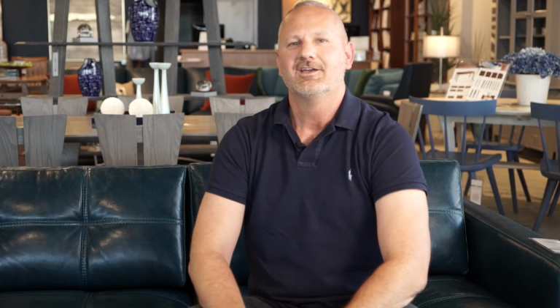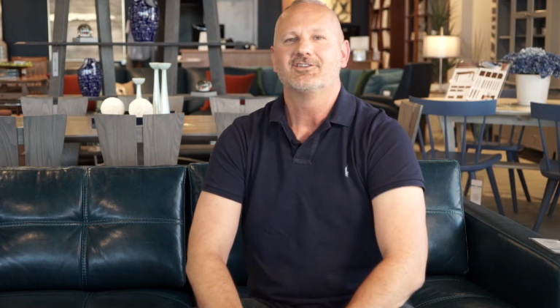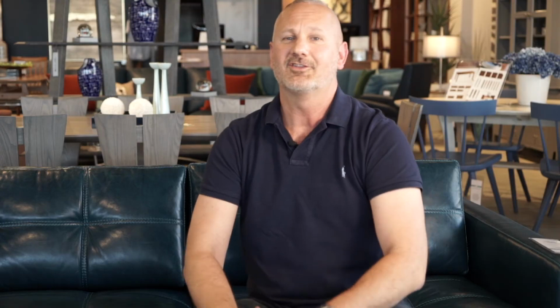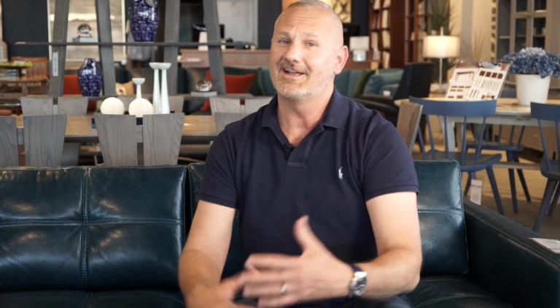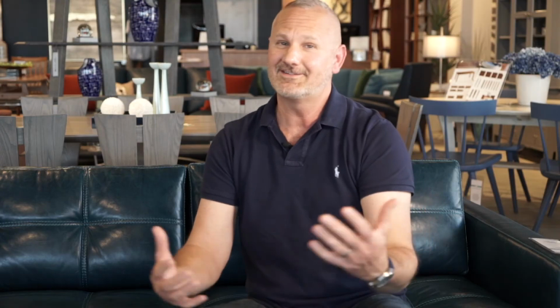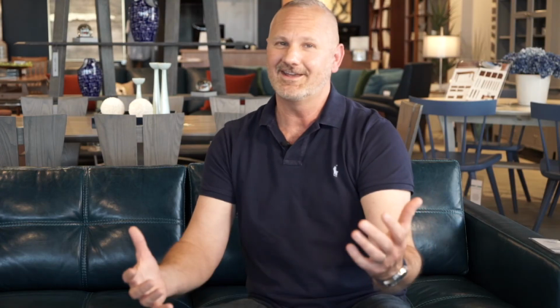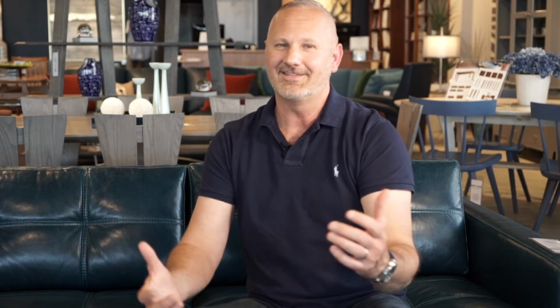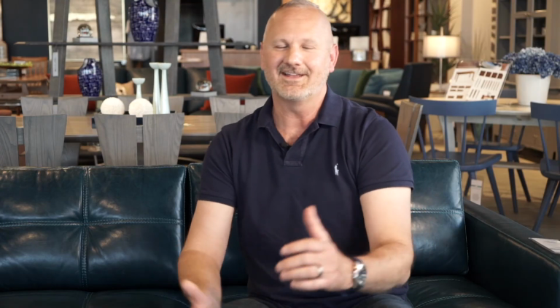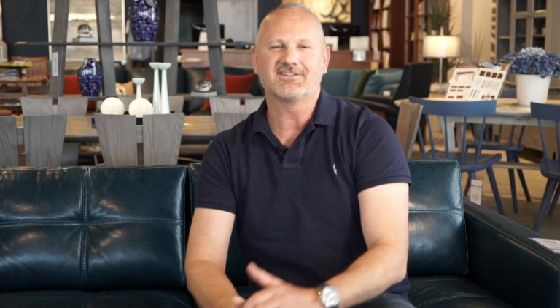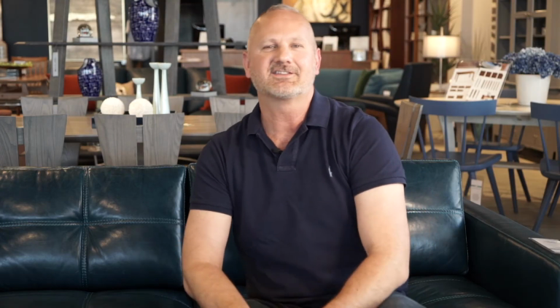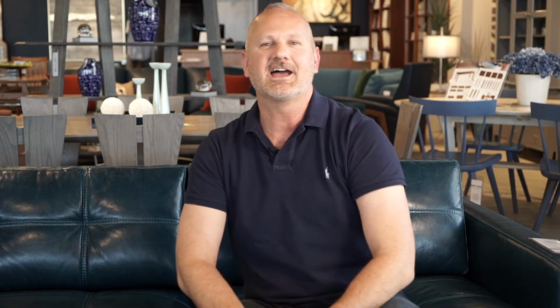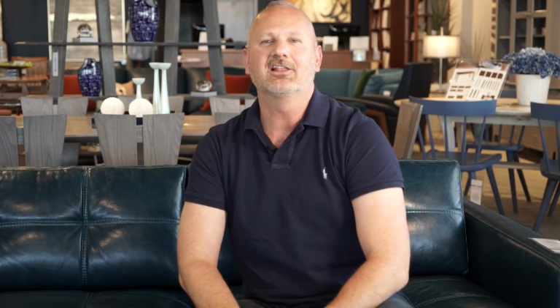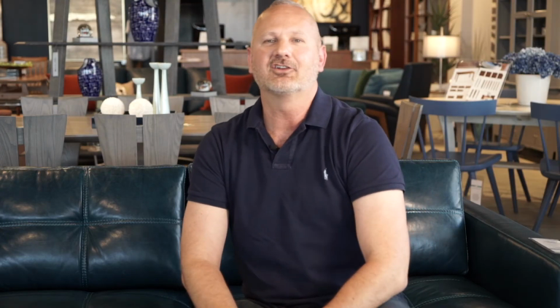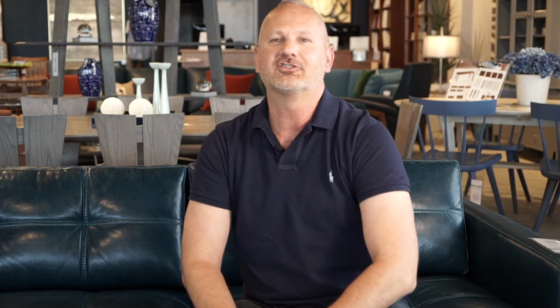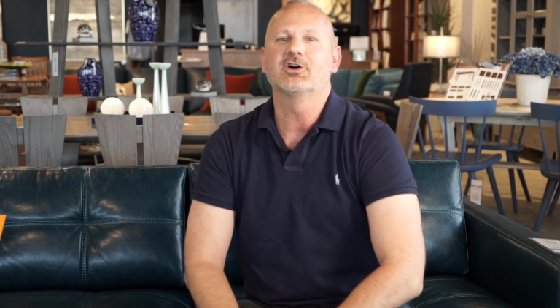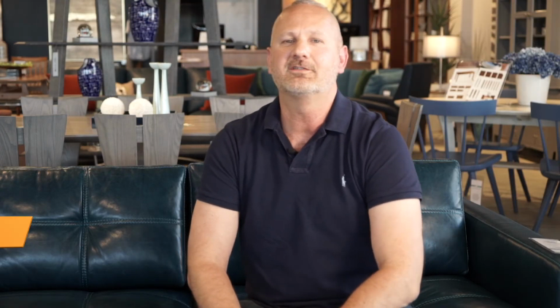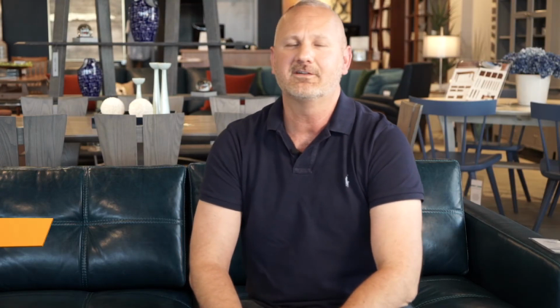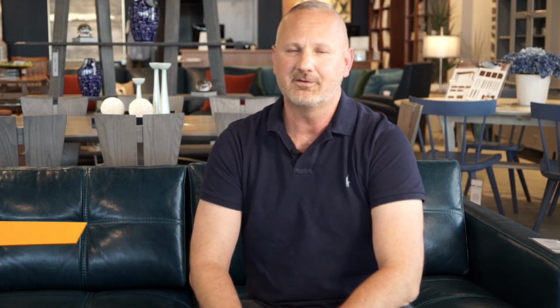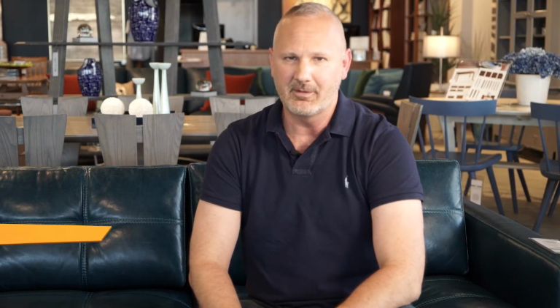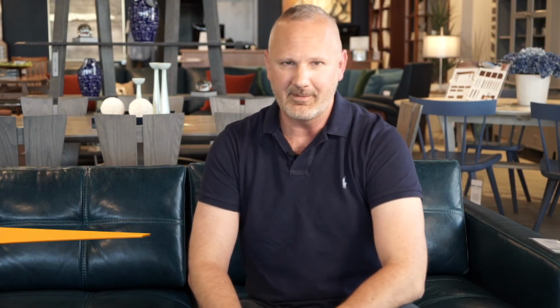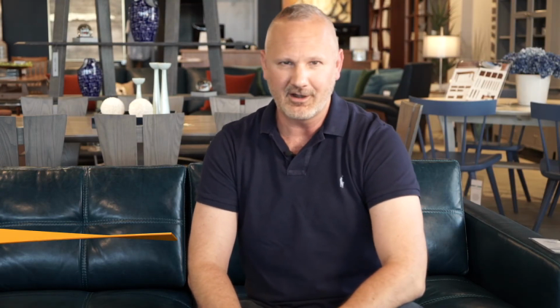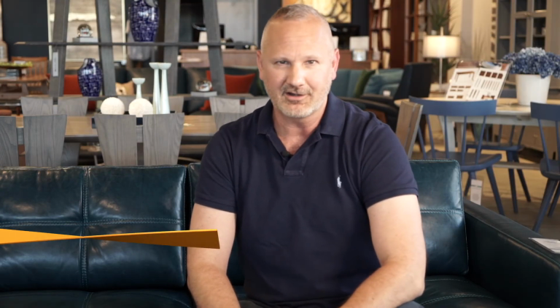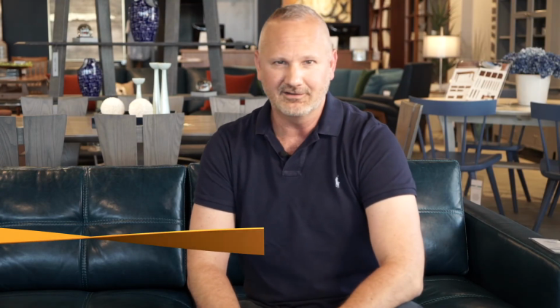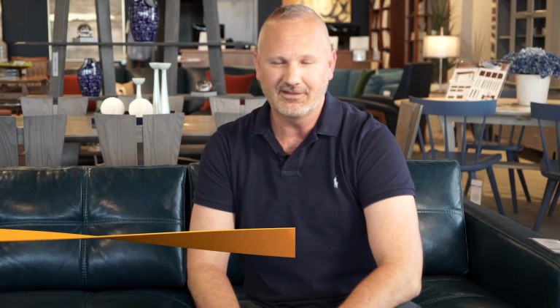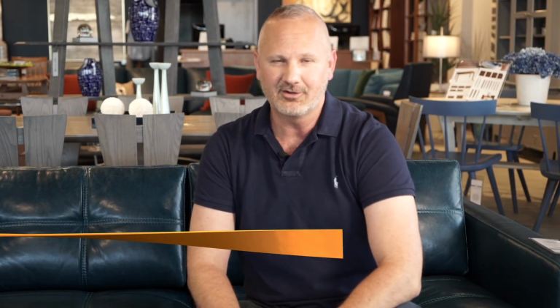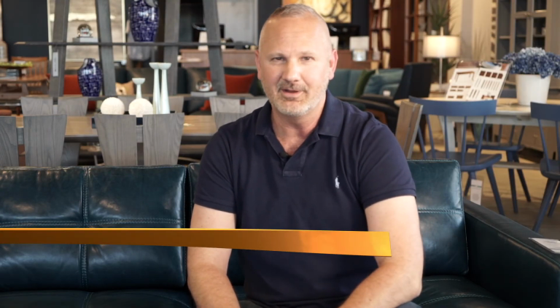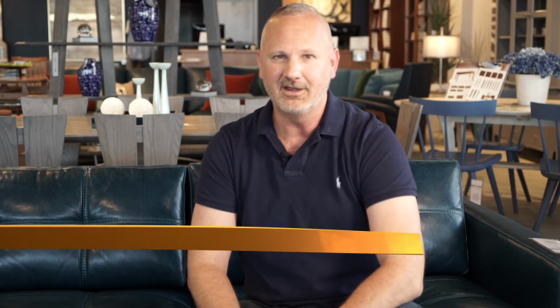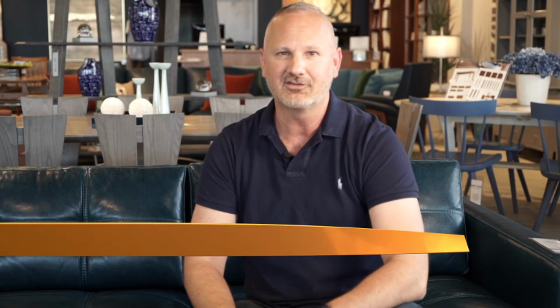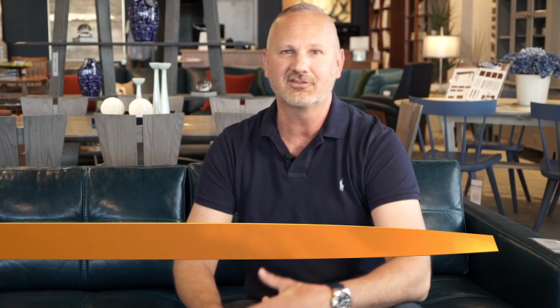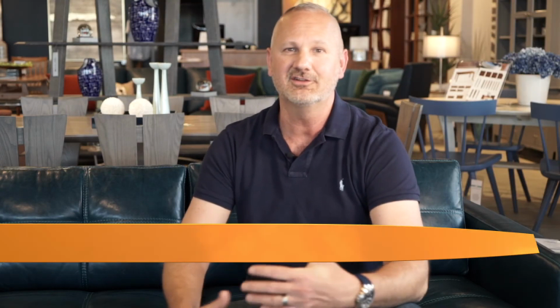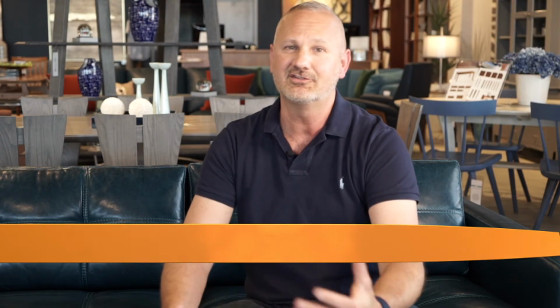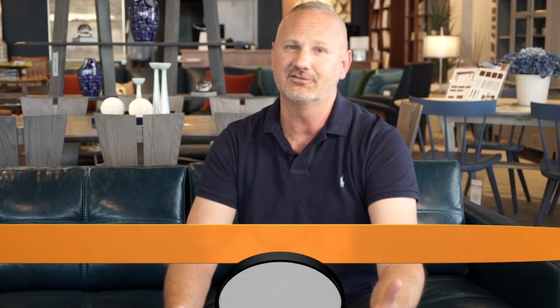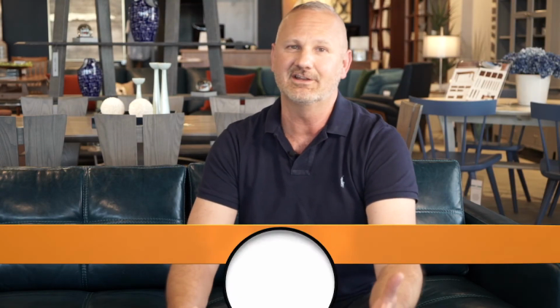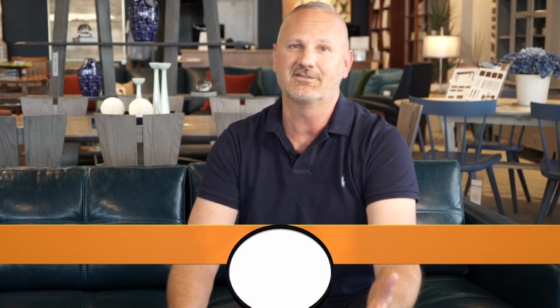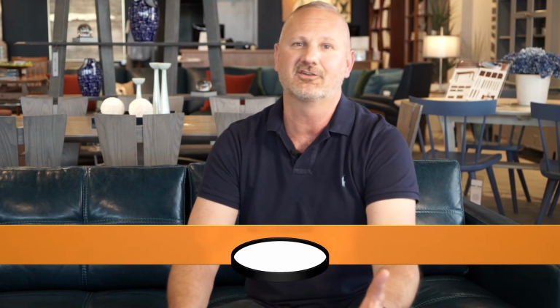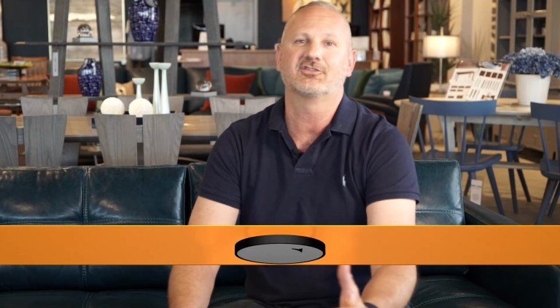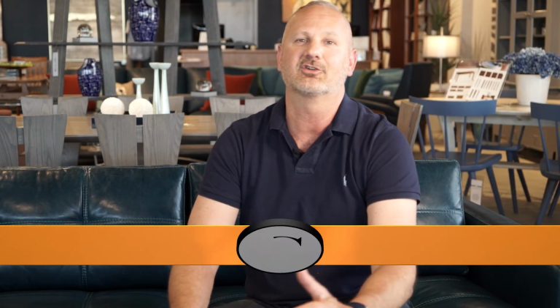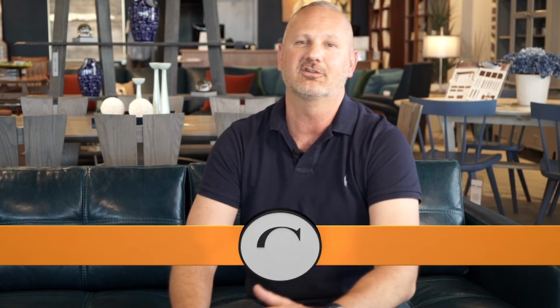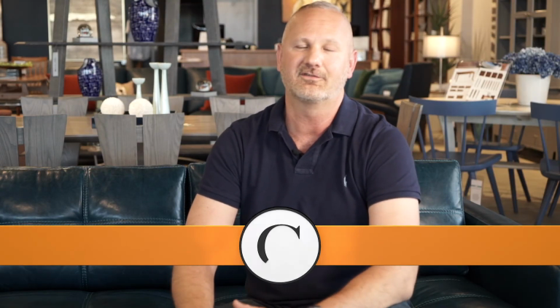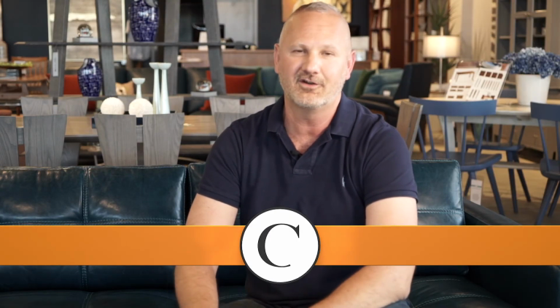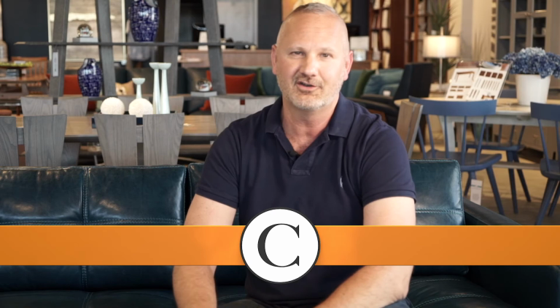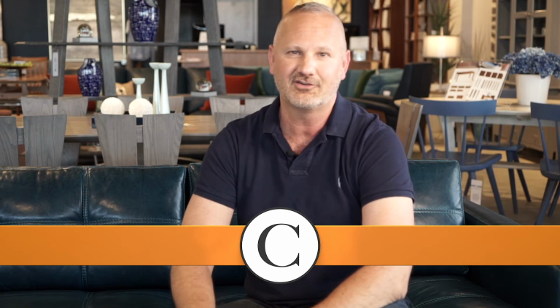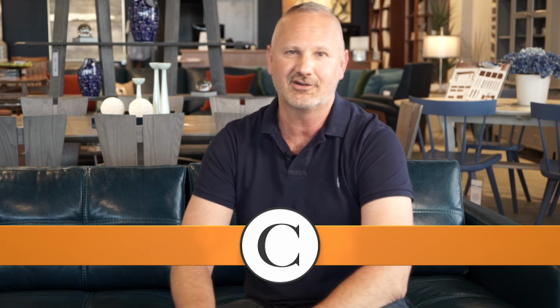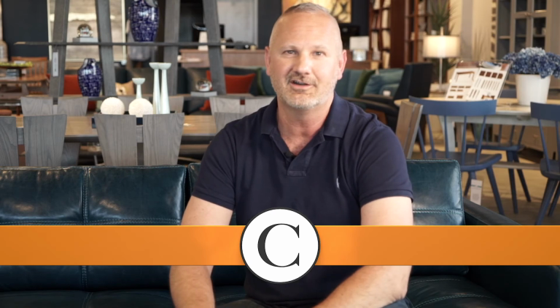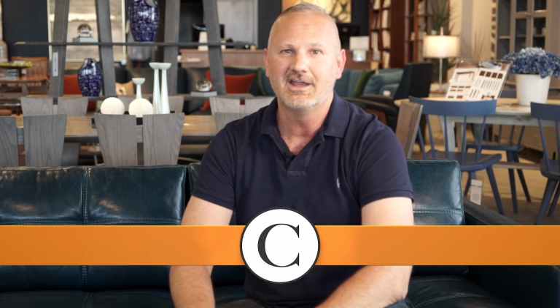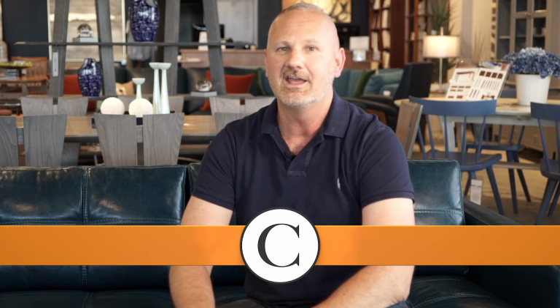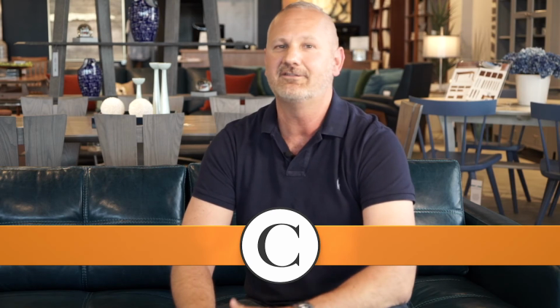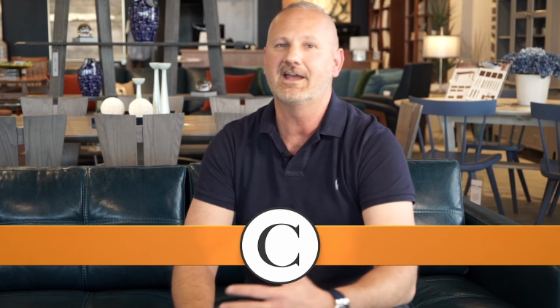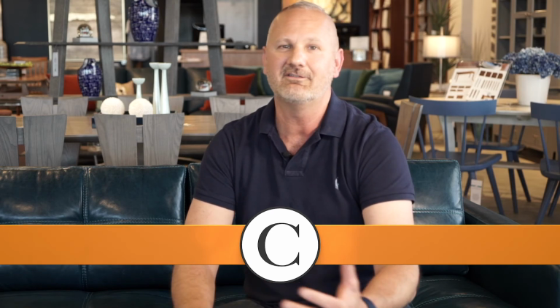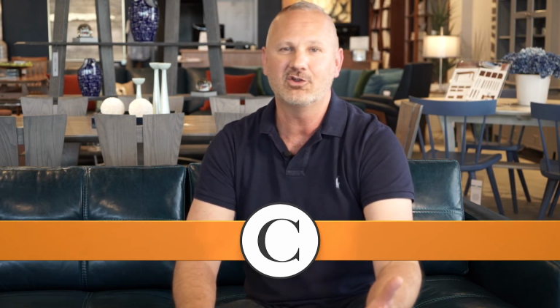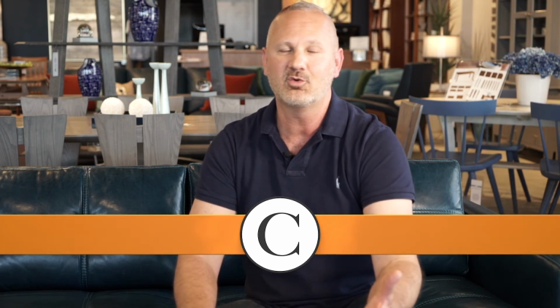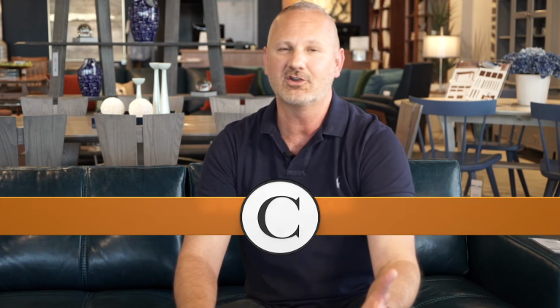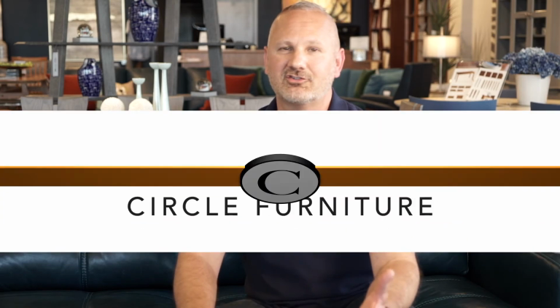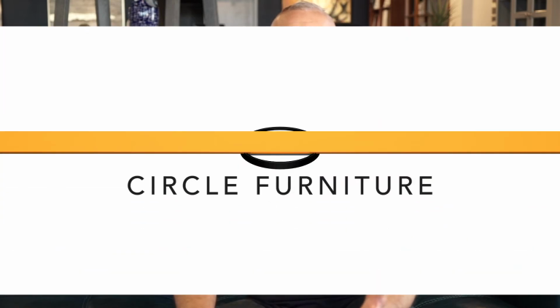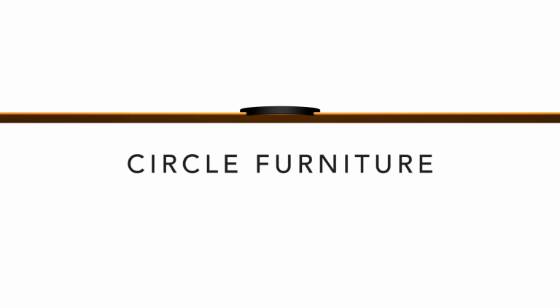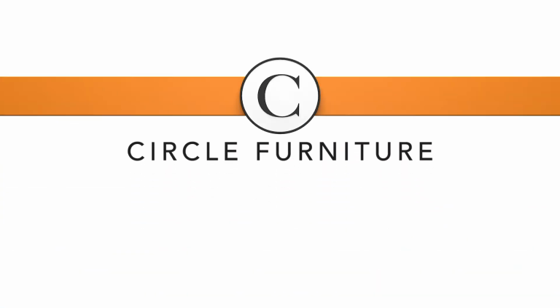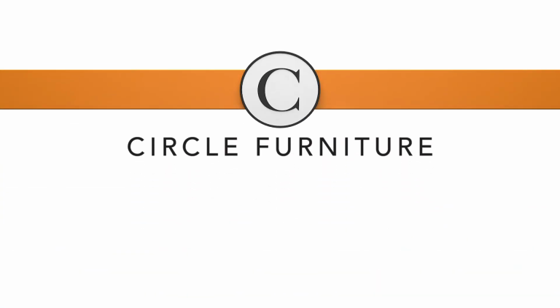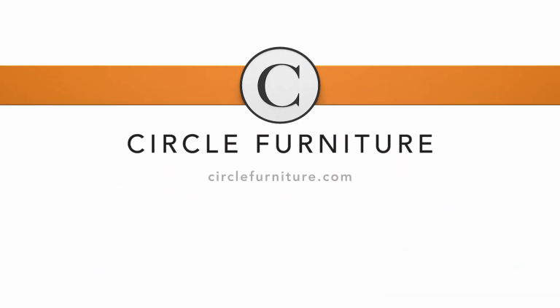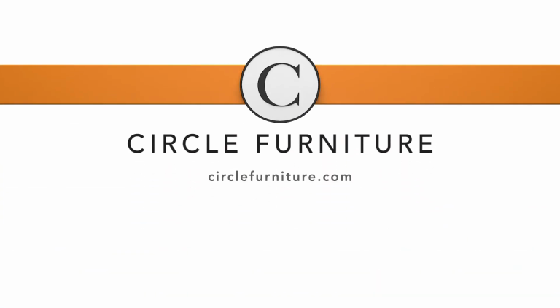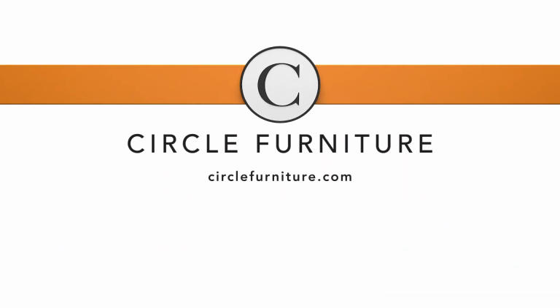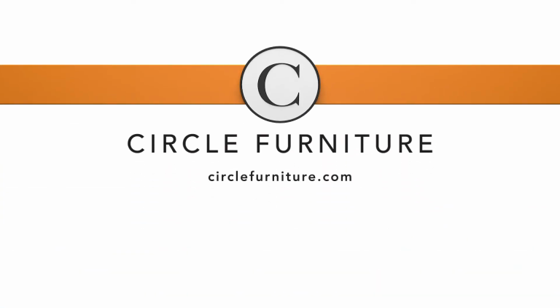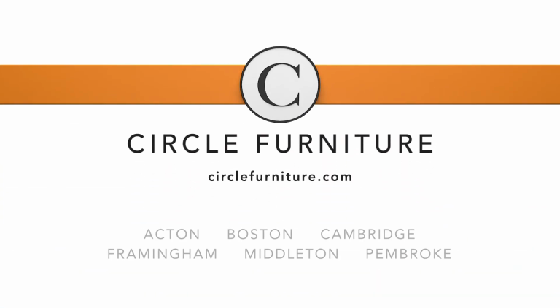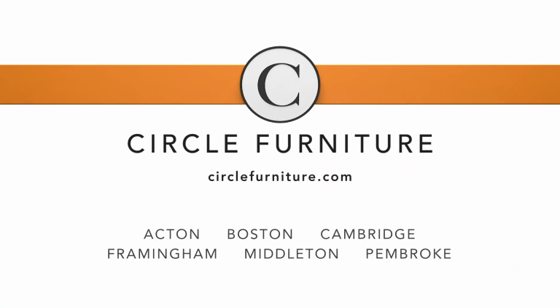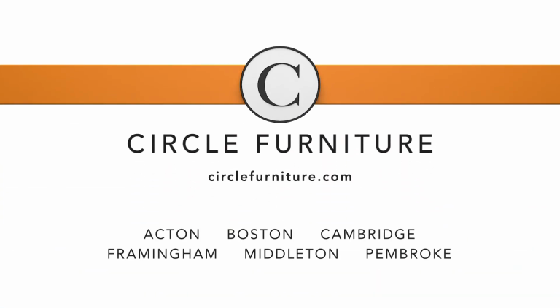That's the Skylar Sofa from American Leather, made exclusively for Circle Furniture. If you have any questions, please give us a call.